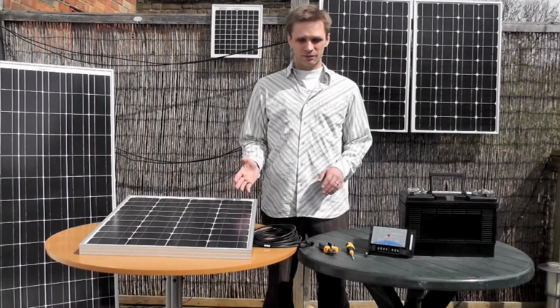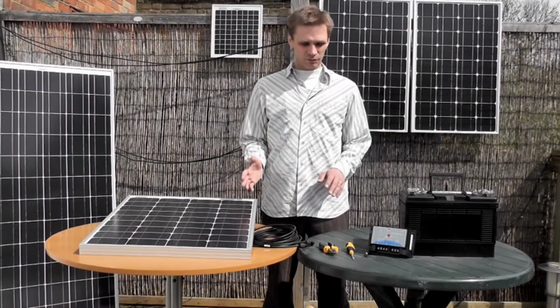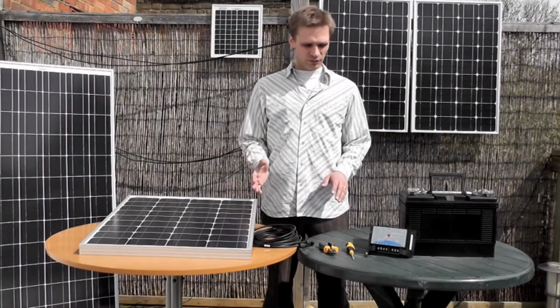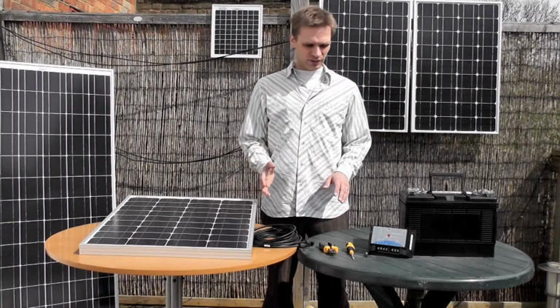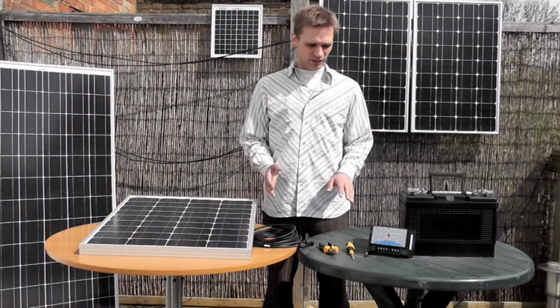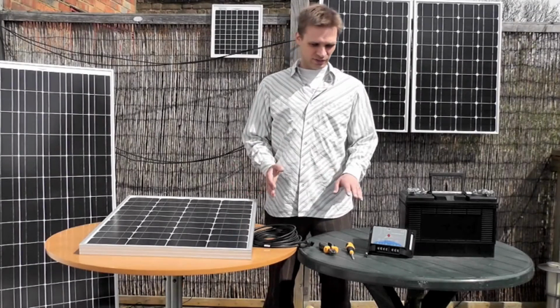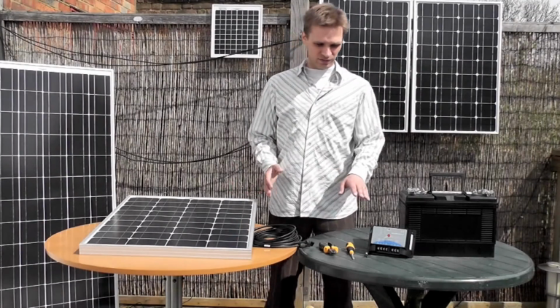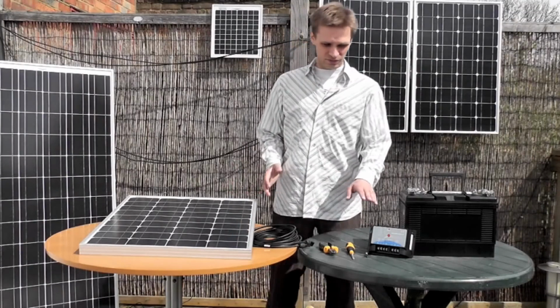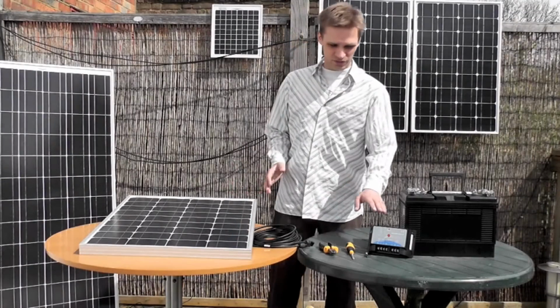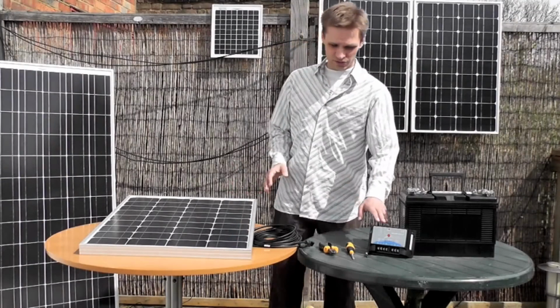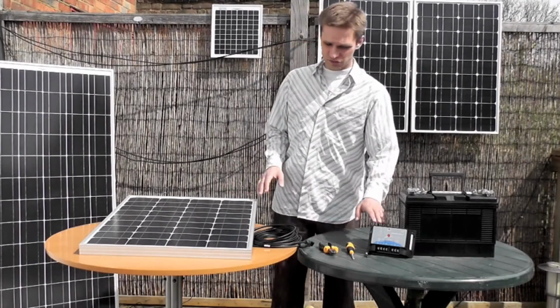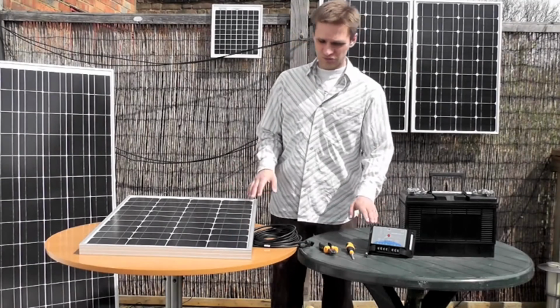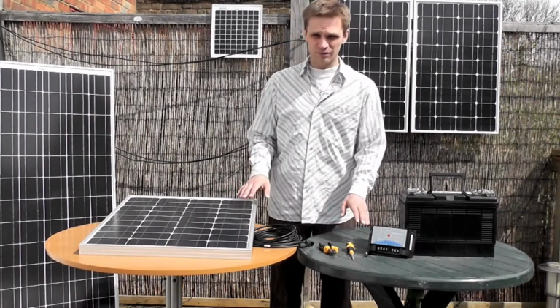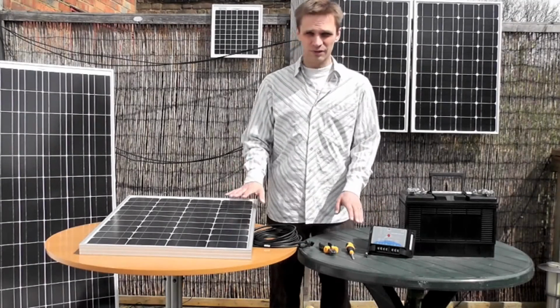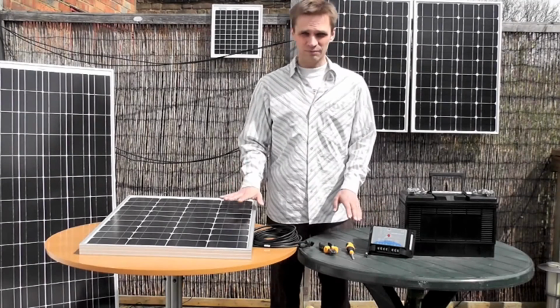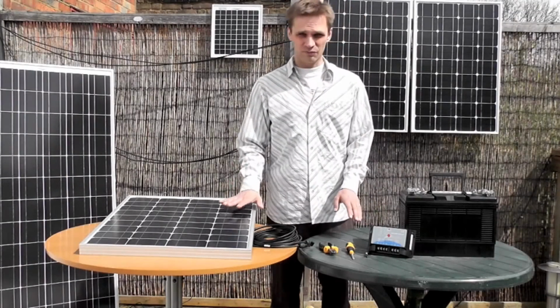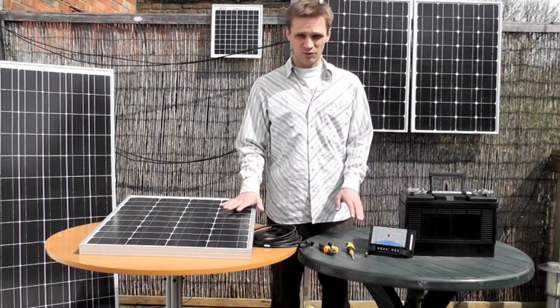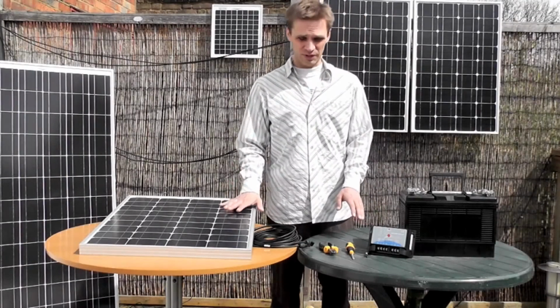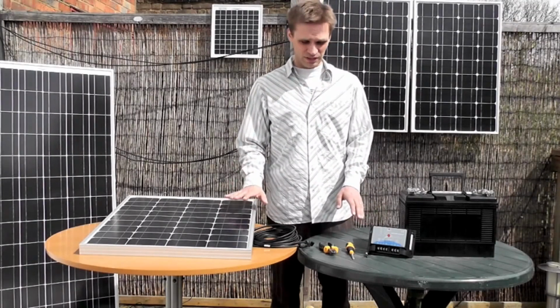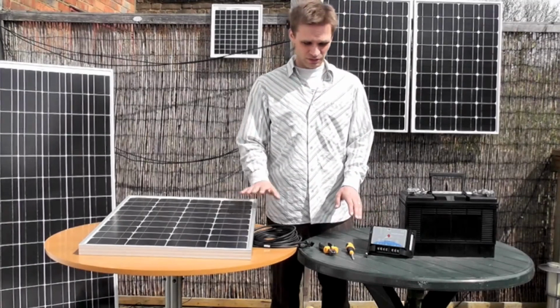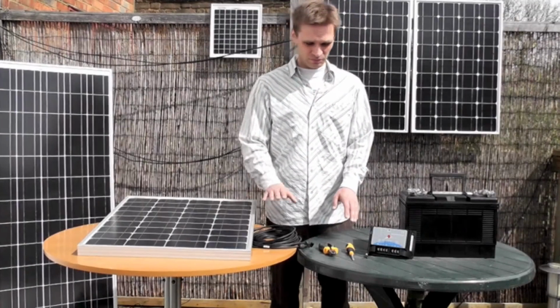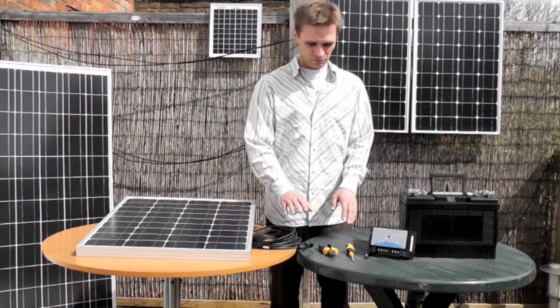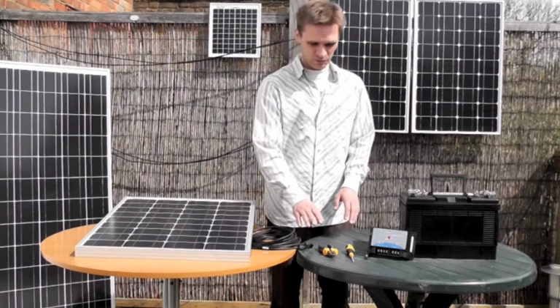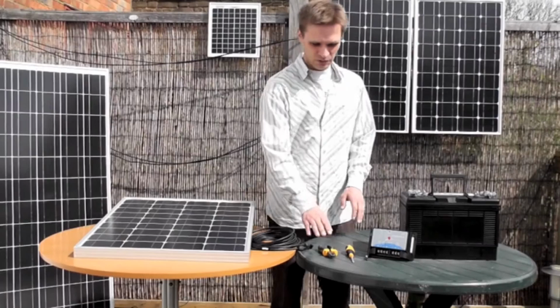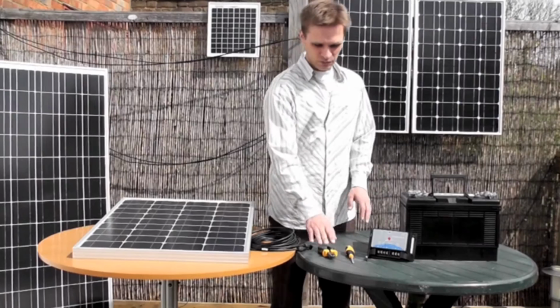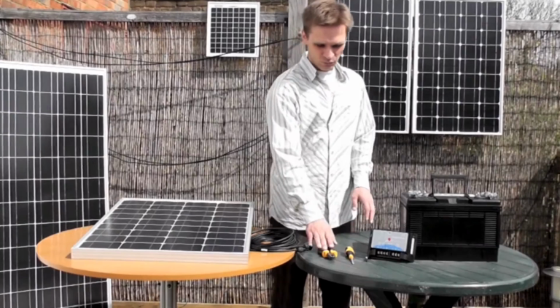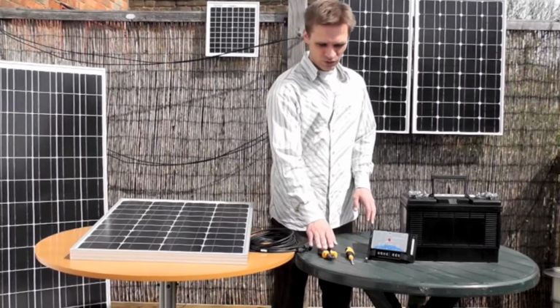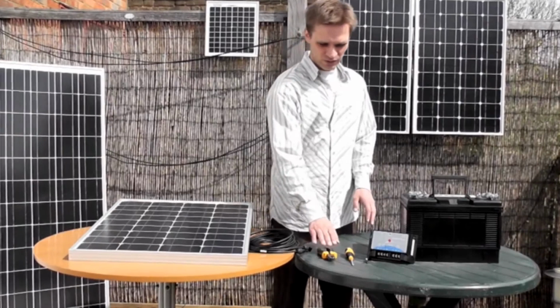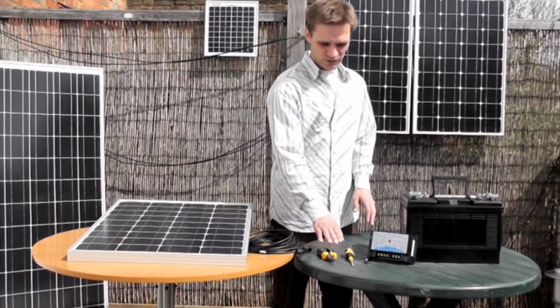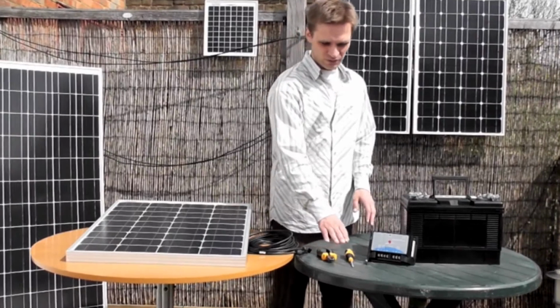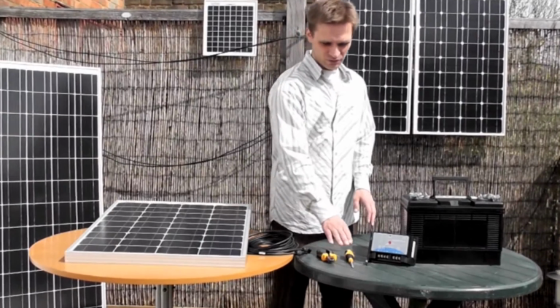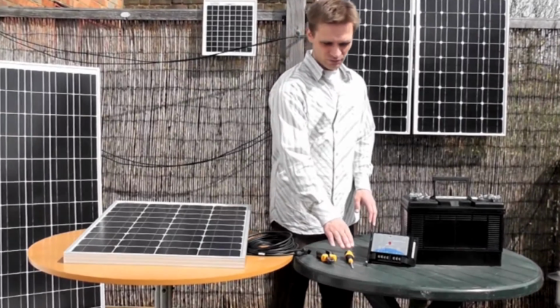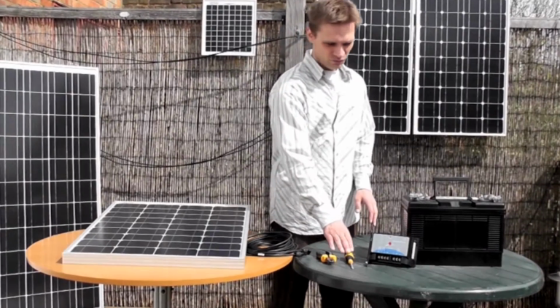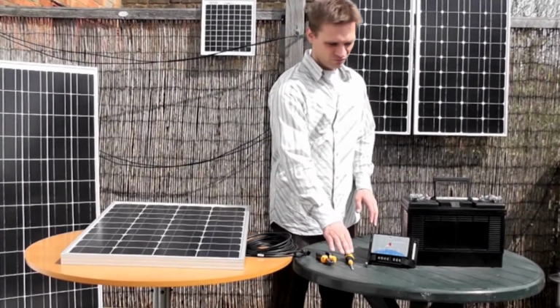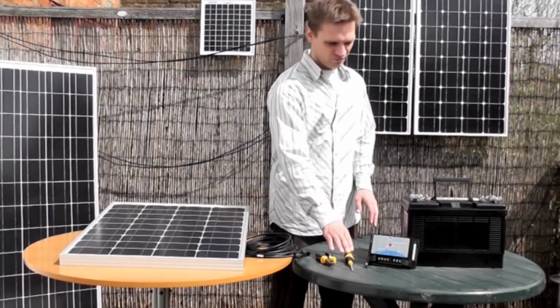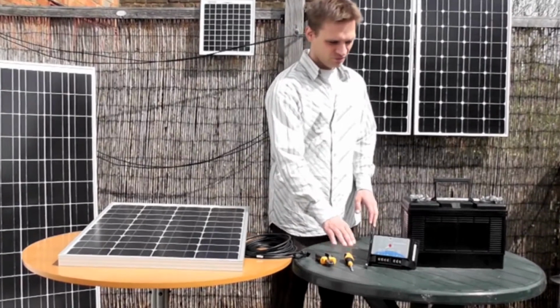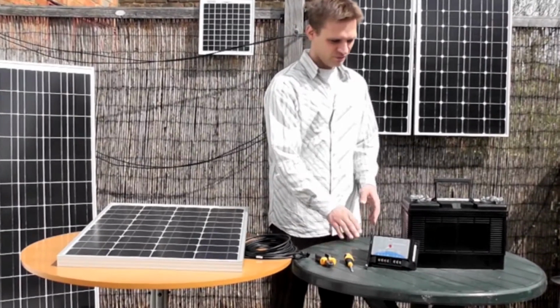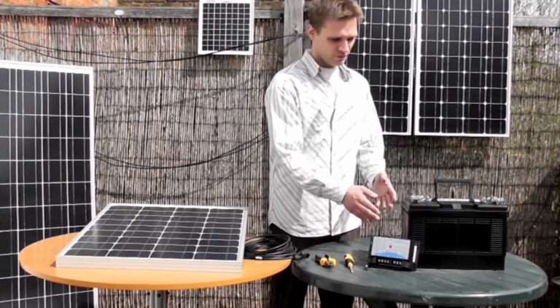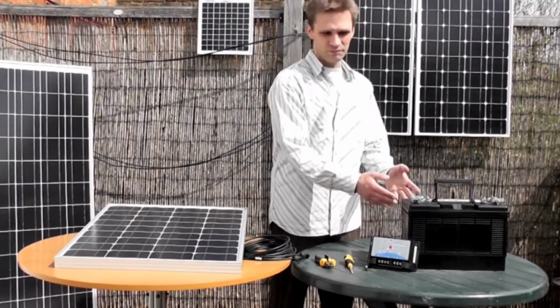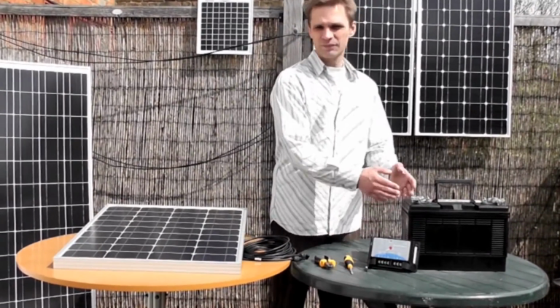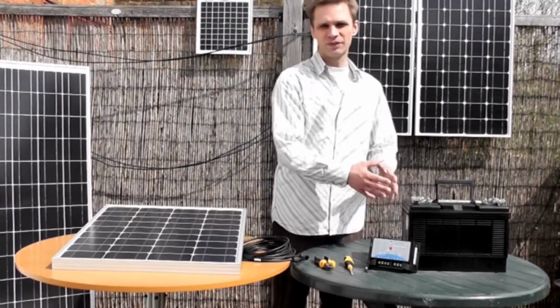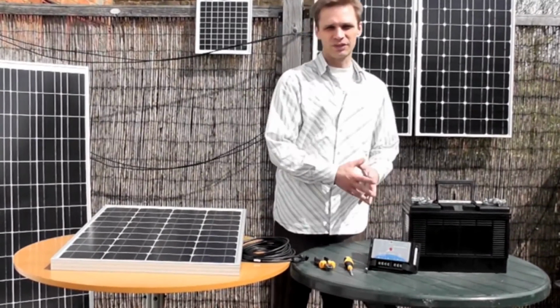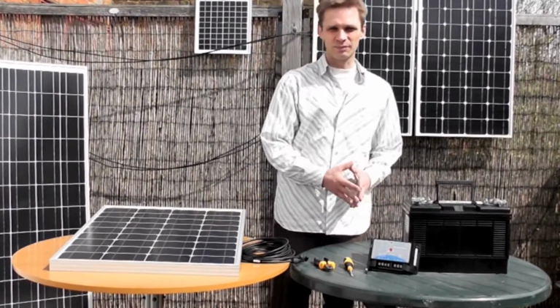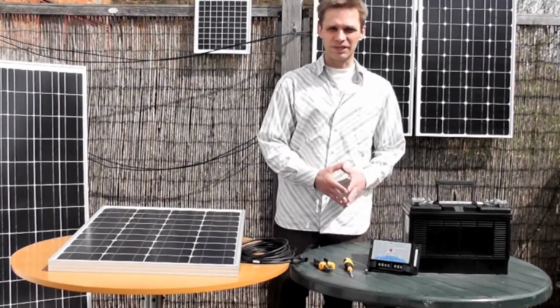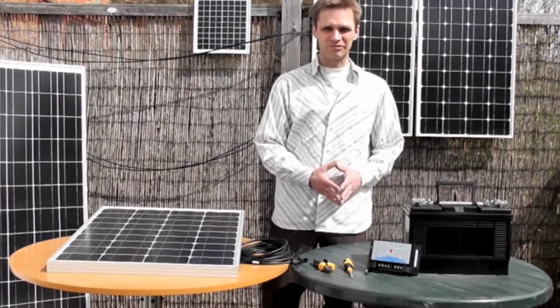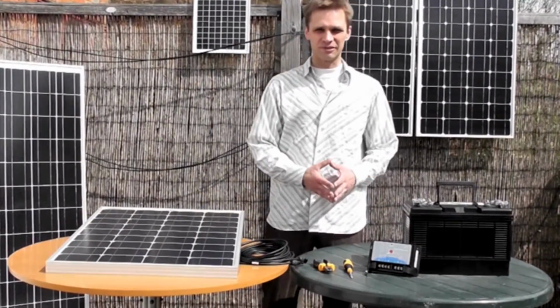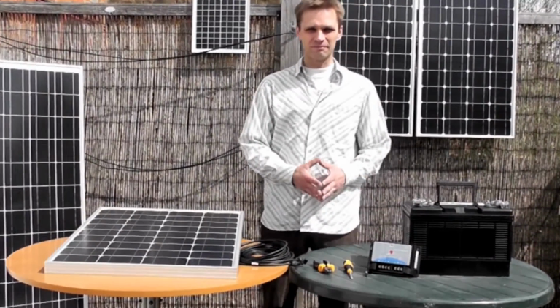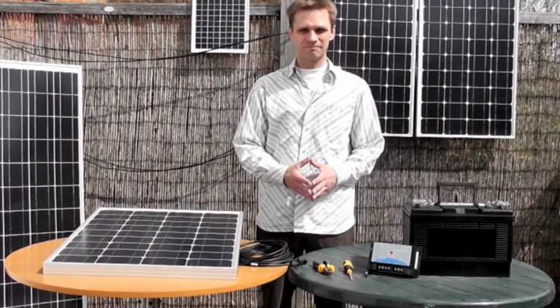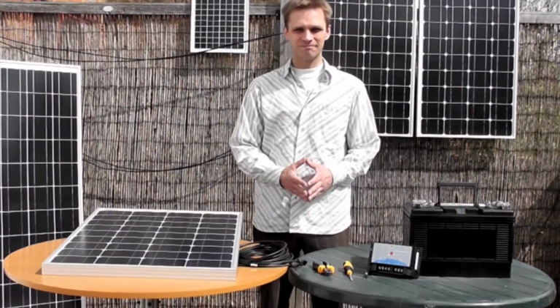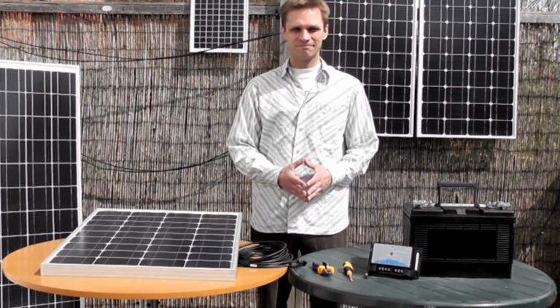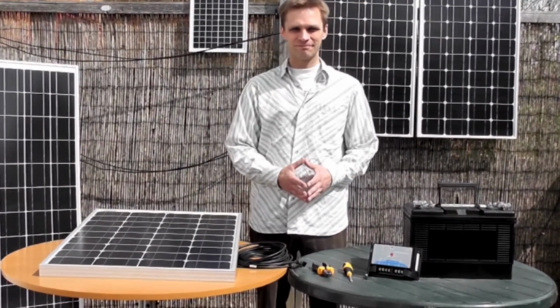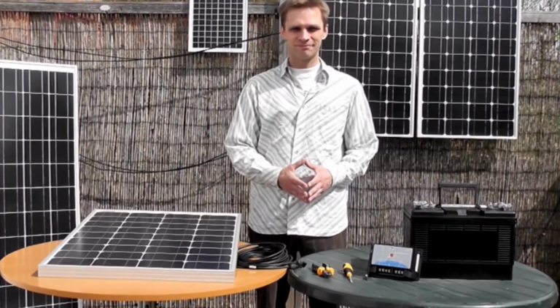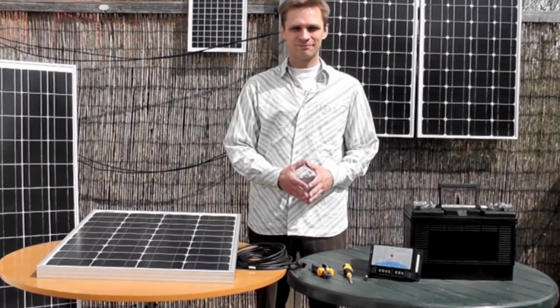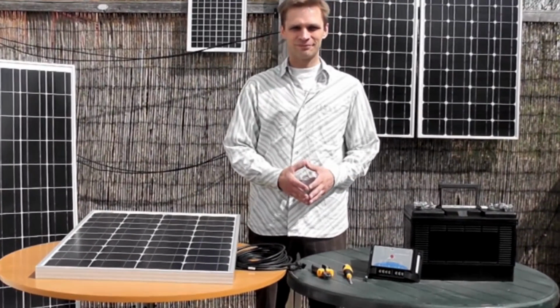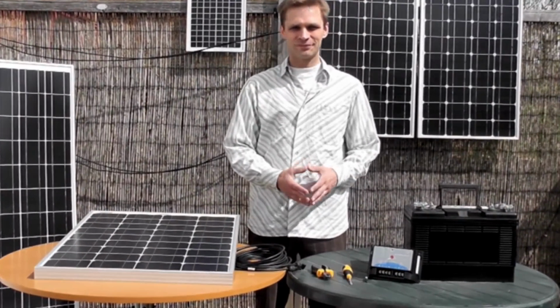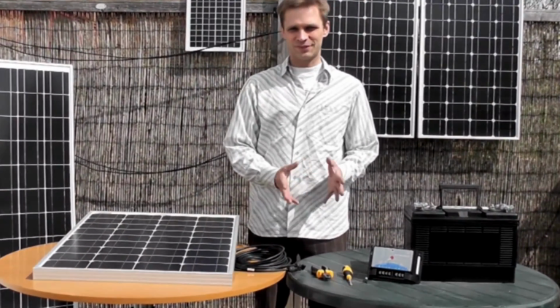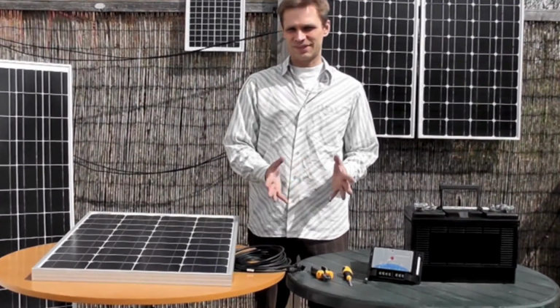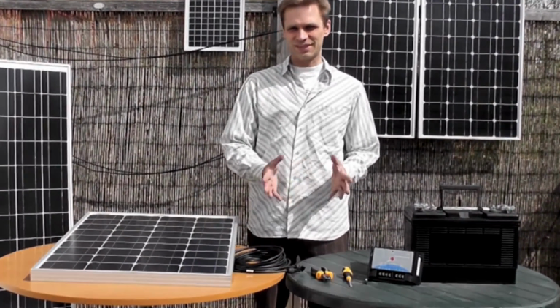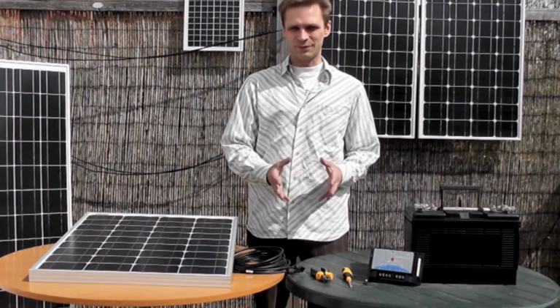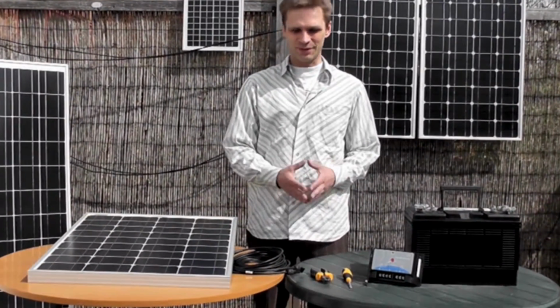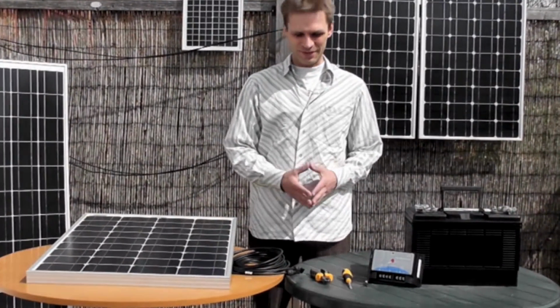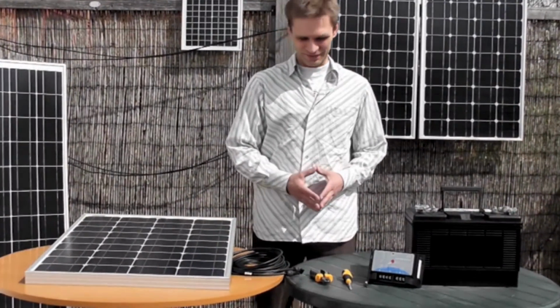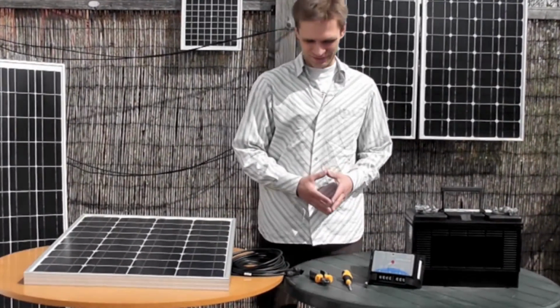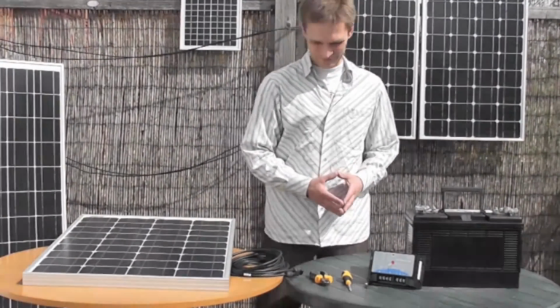All you need is the charge controller, the panel, wire cutters, screwdriver, and your battery. Here's how we go about it.